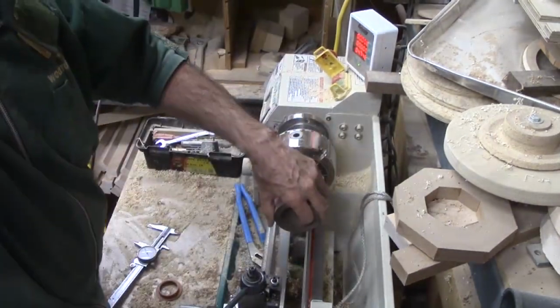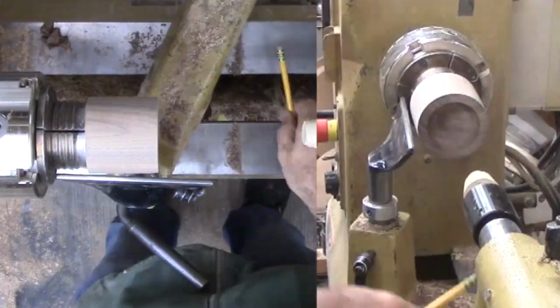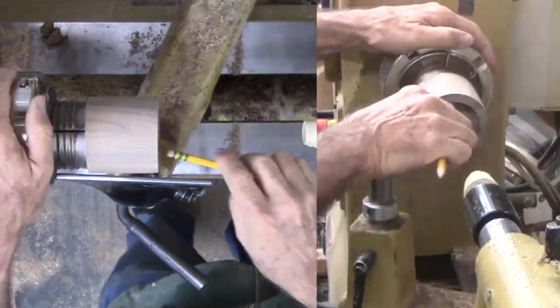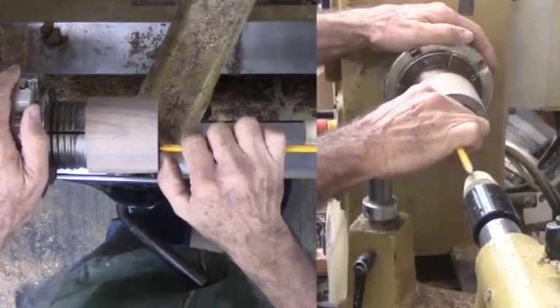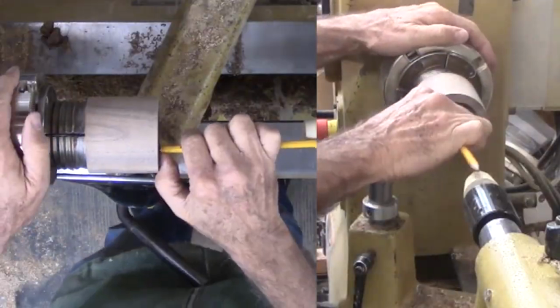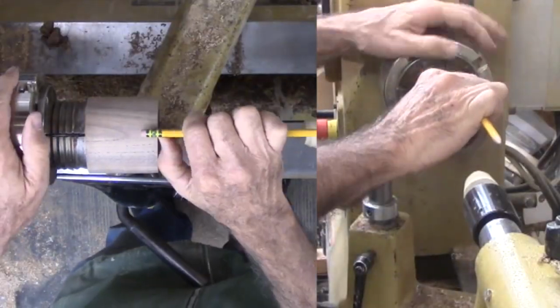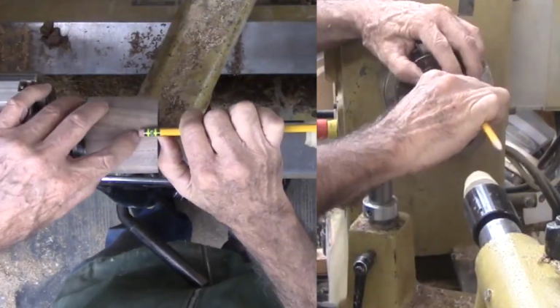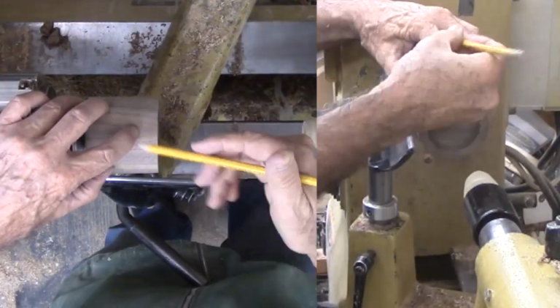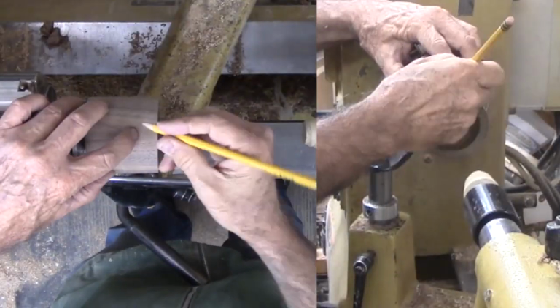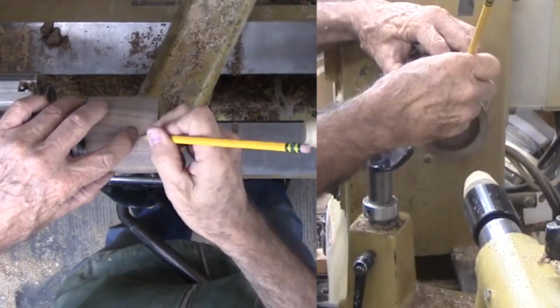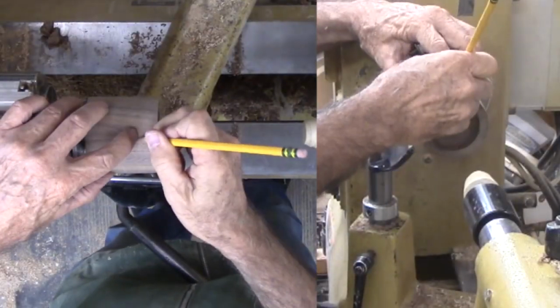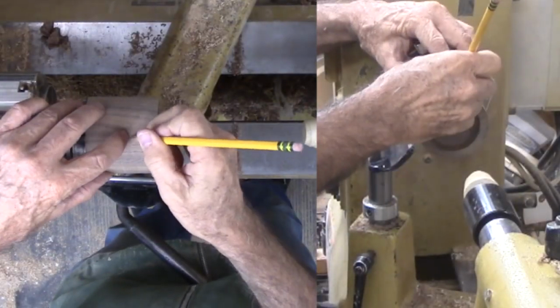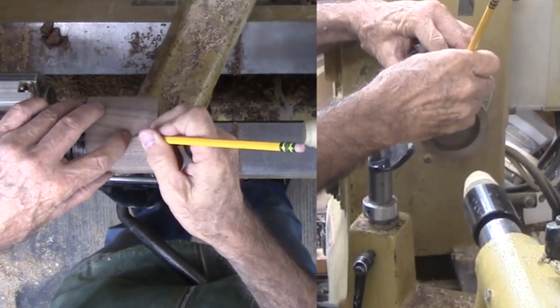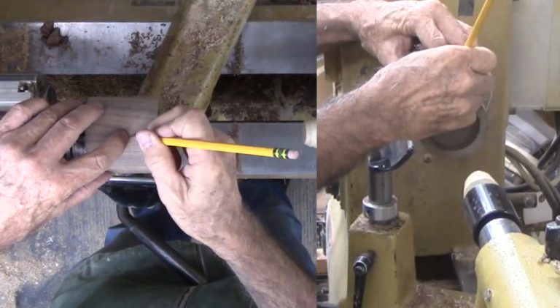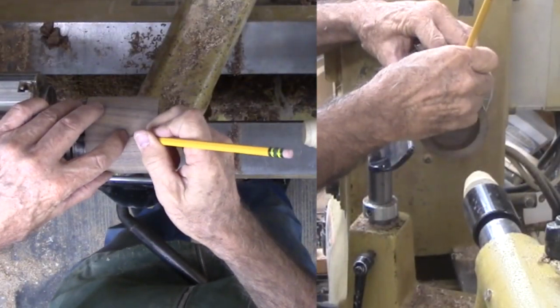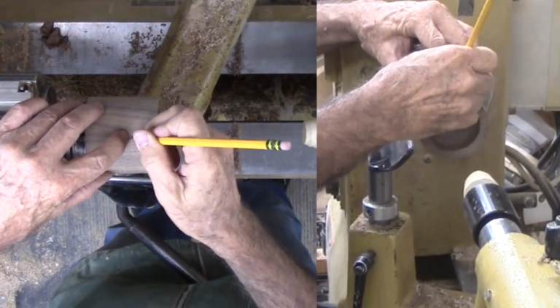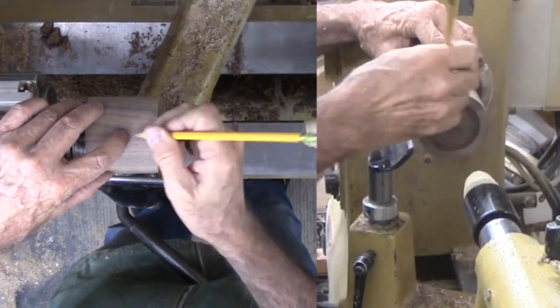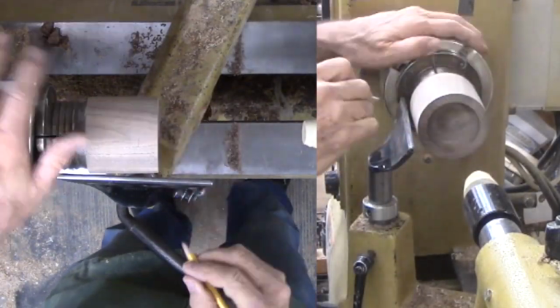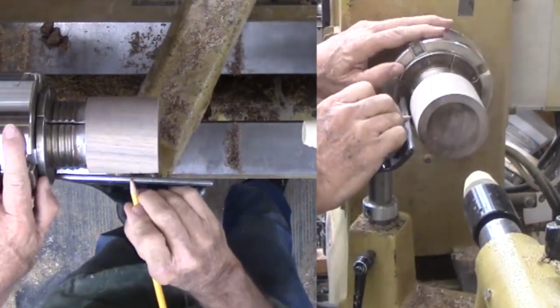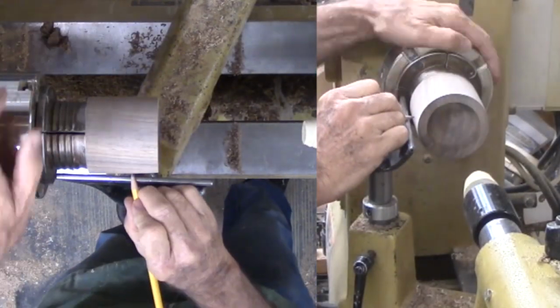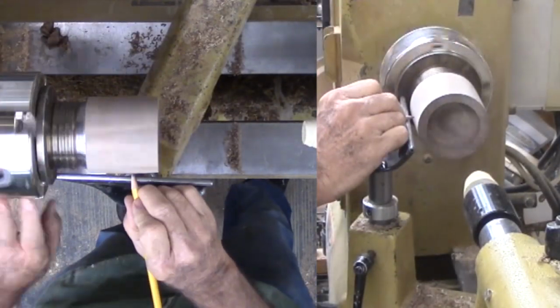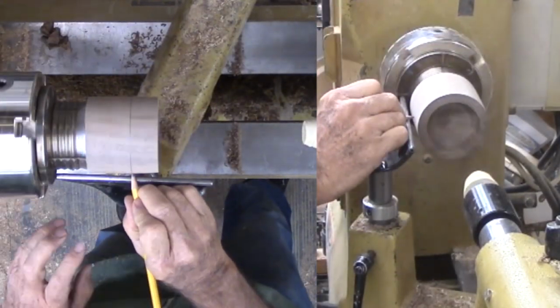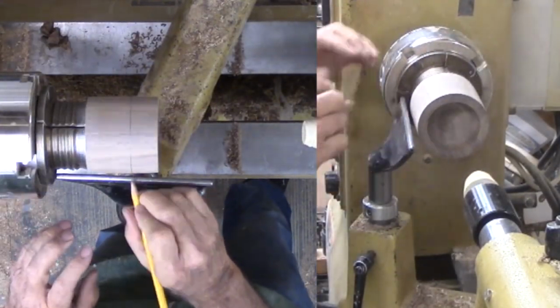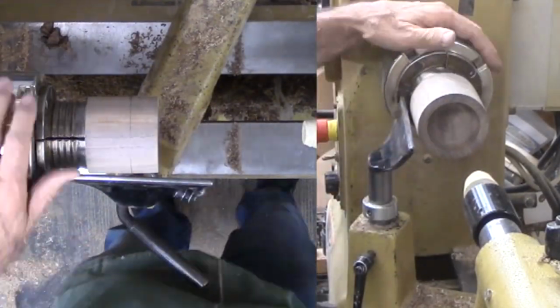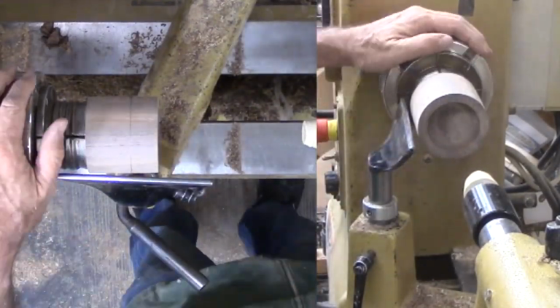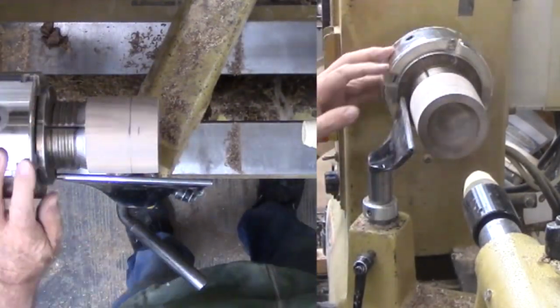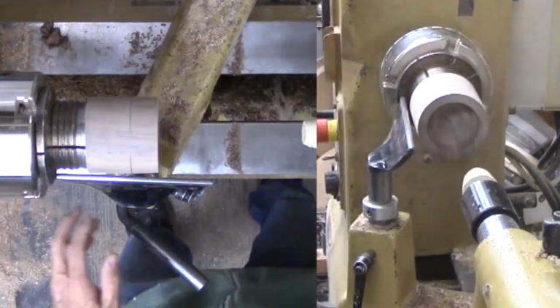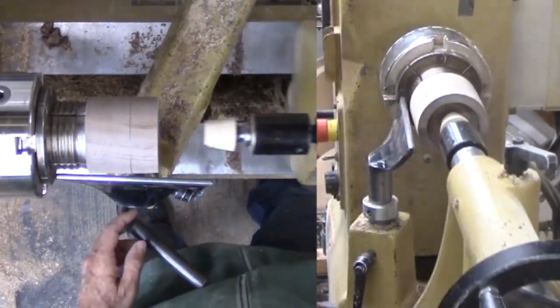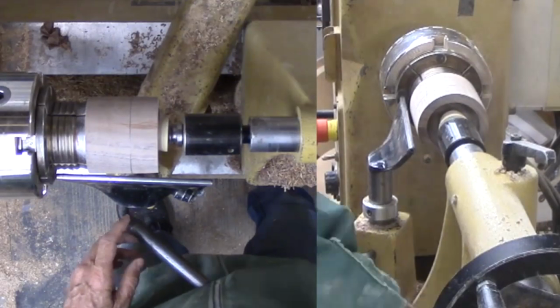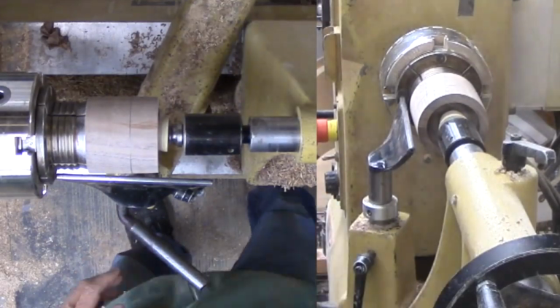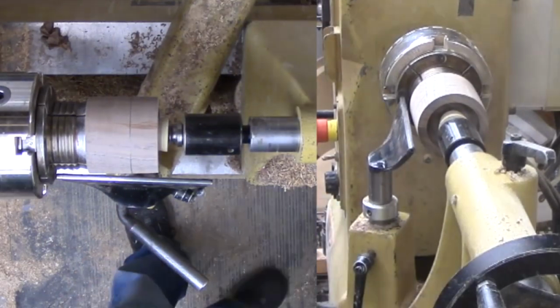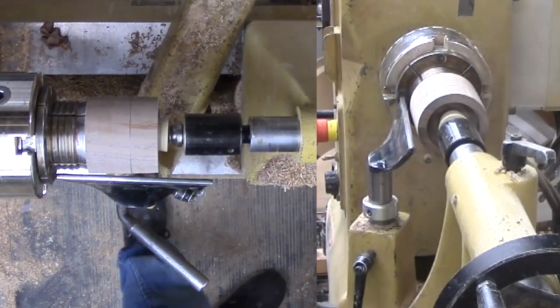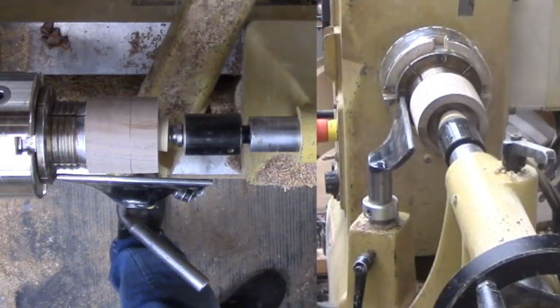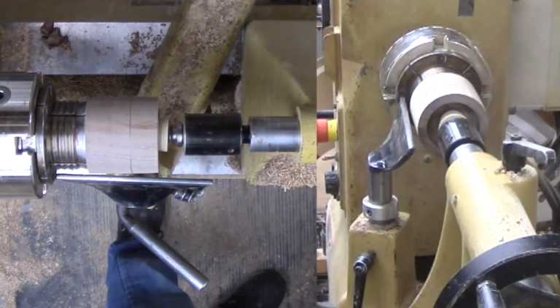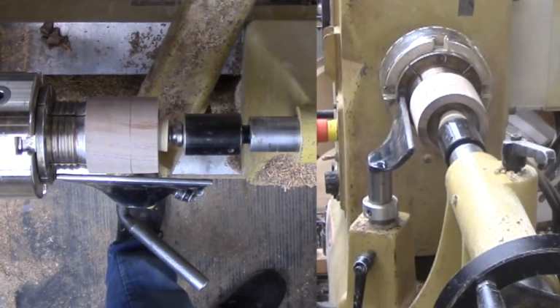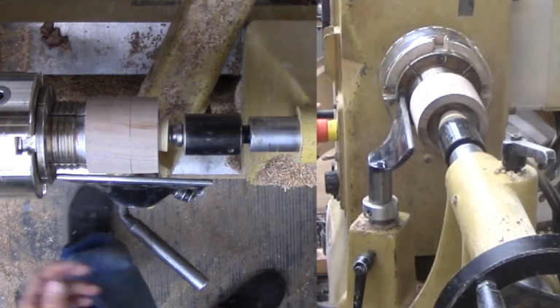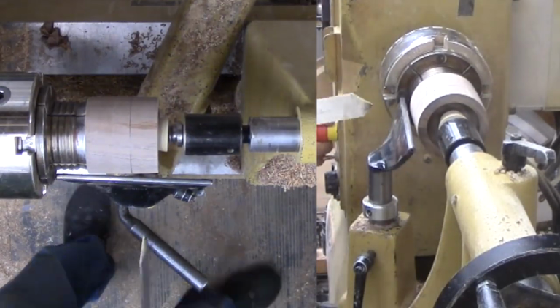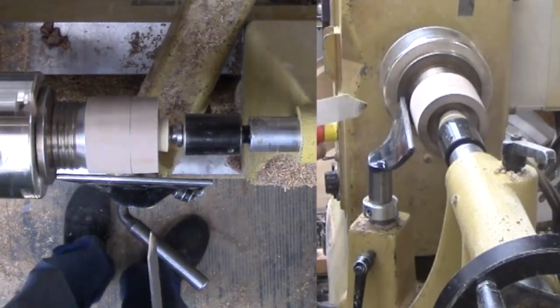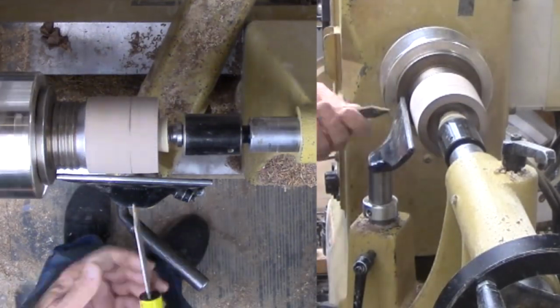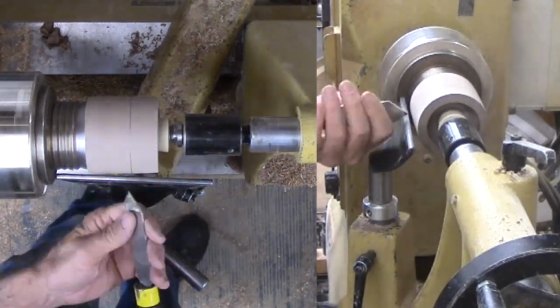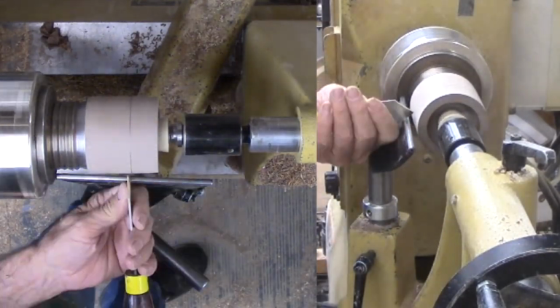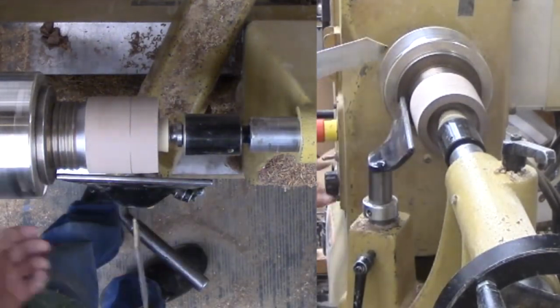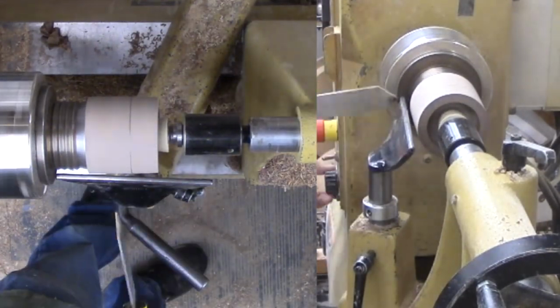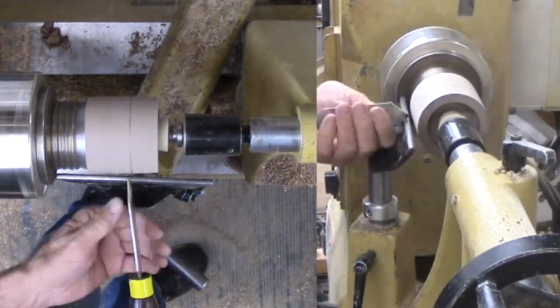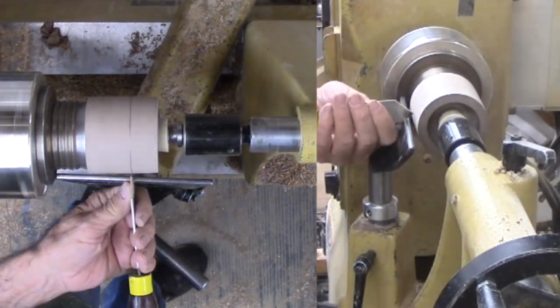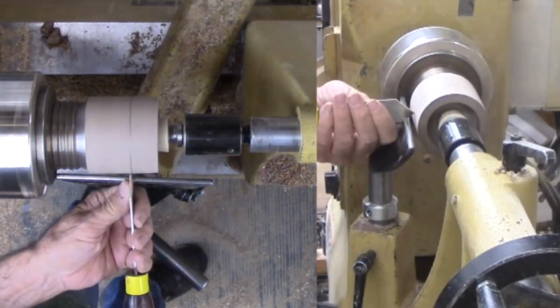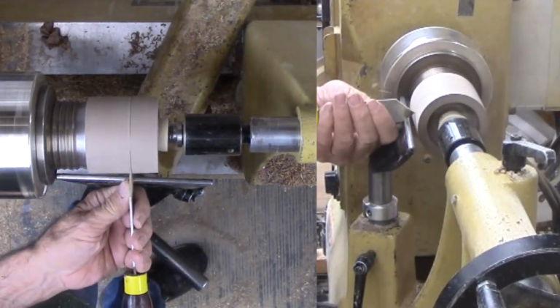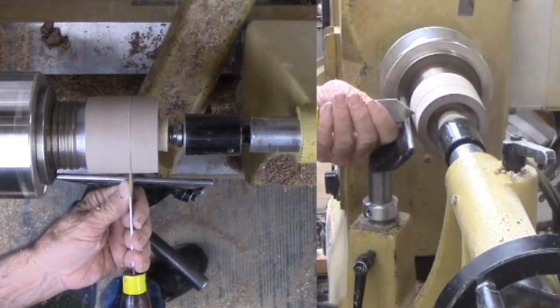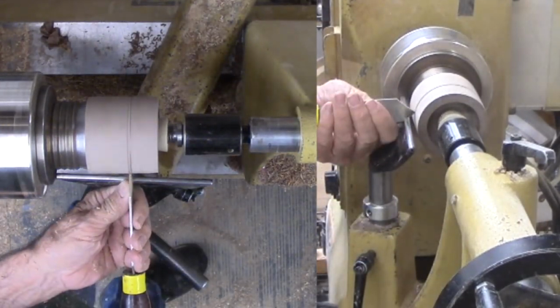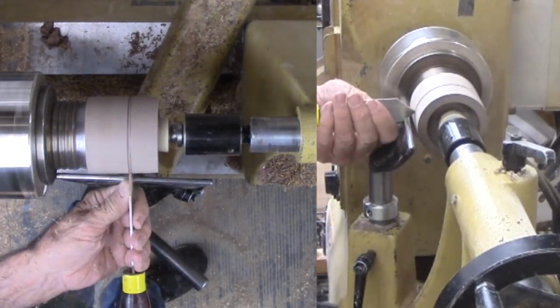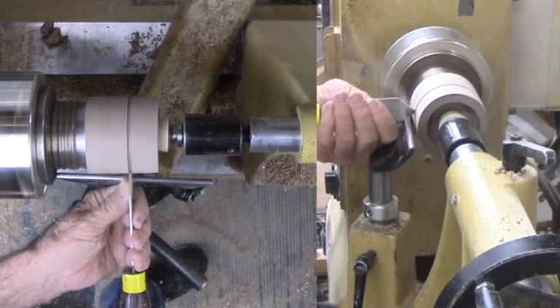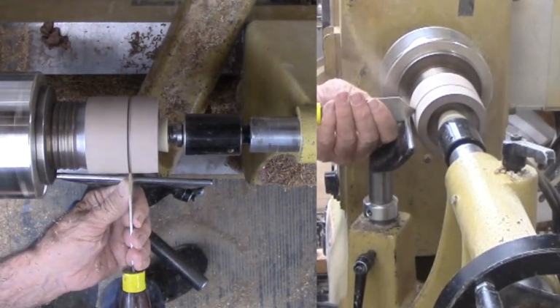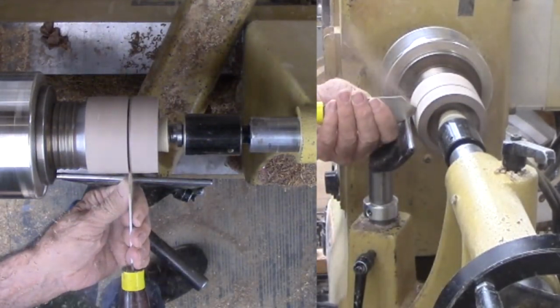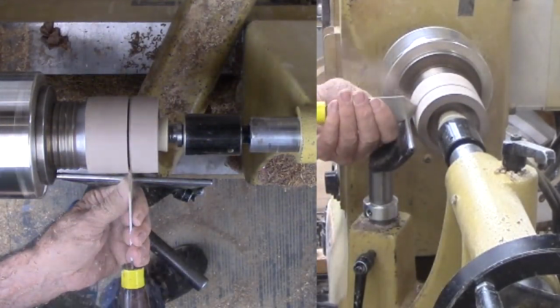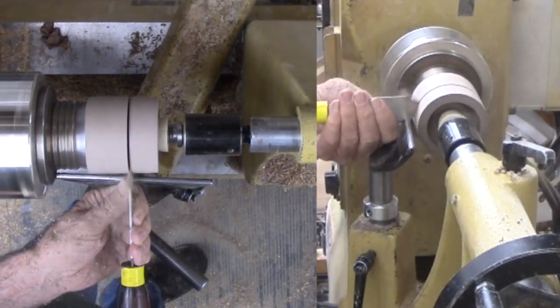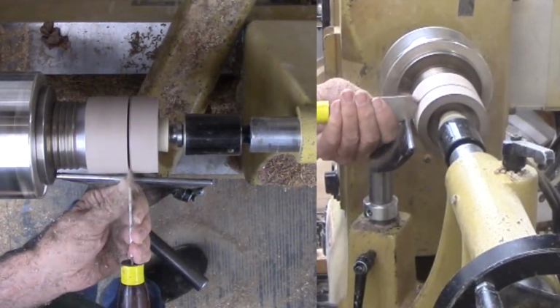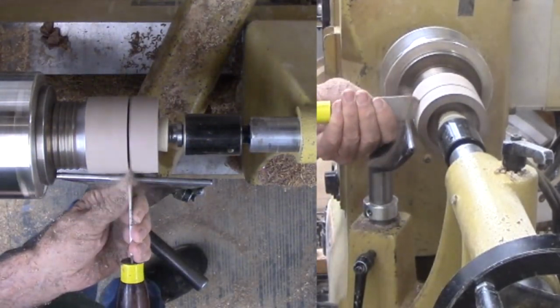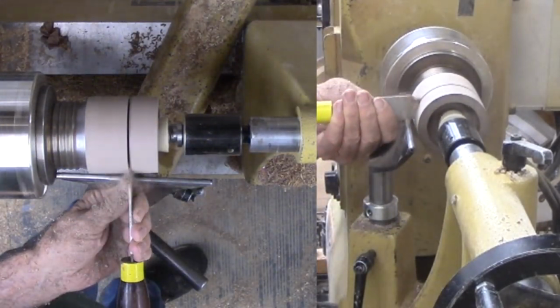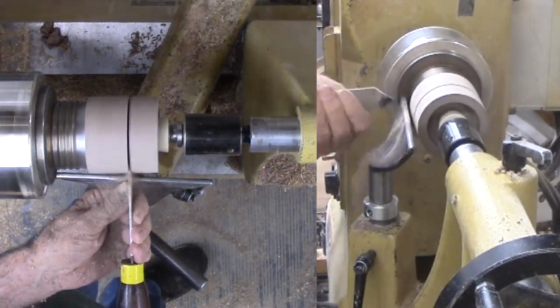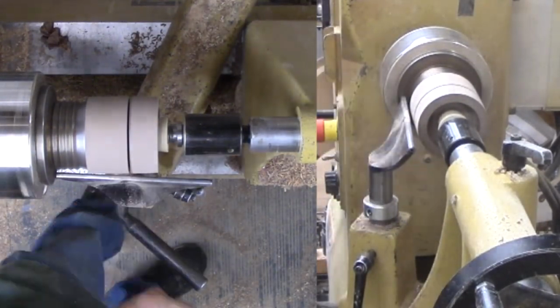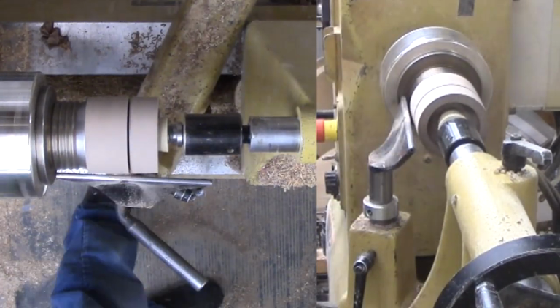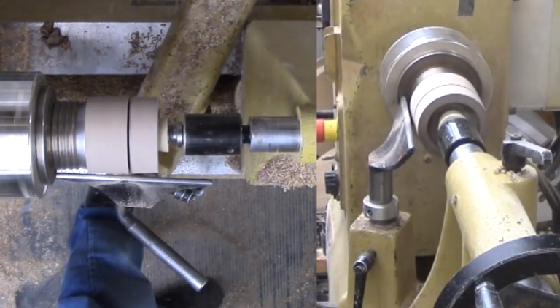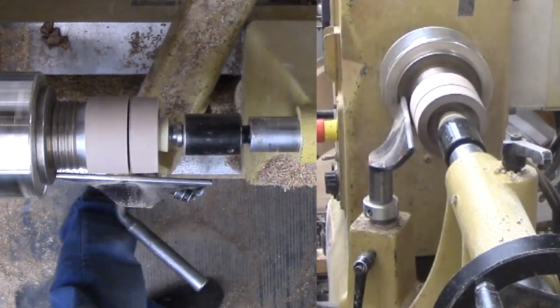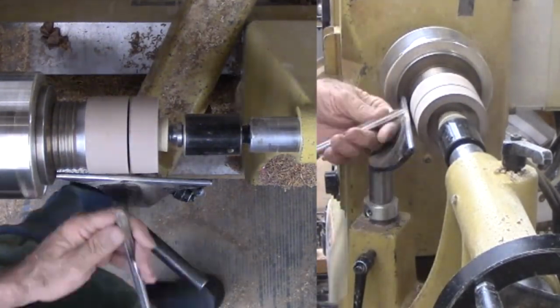Back on the wood lathe to shape the cap. Again, a parting cut marks the target bottom while I use a spindle gouge to shape the wood.